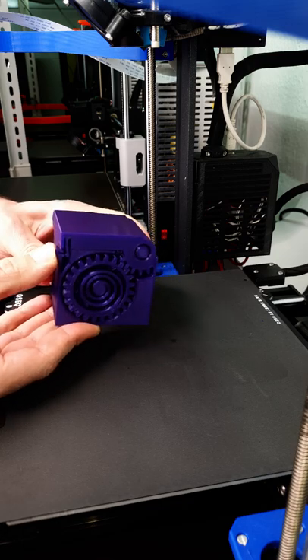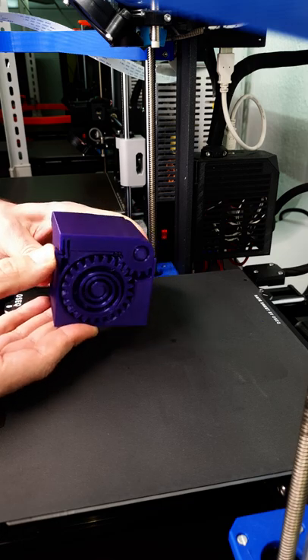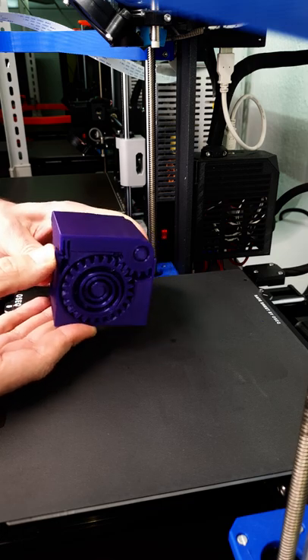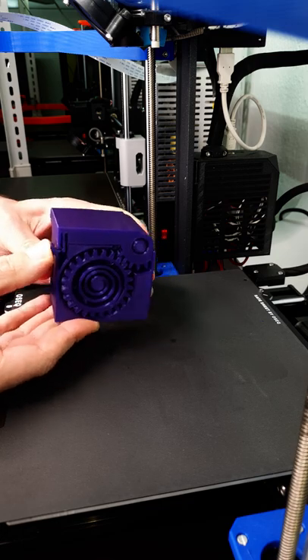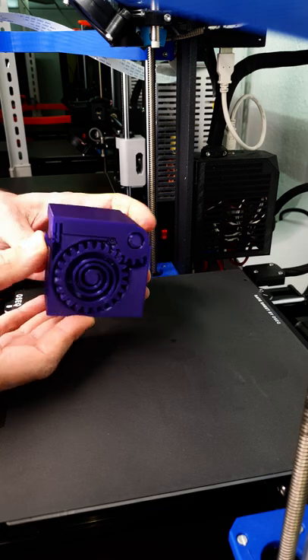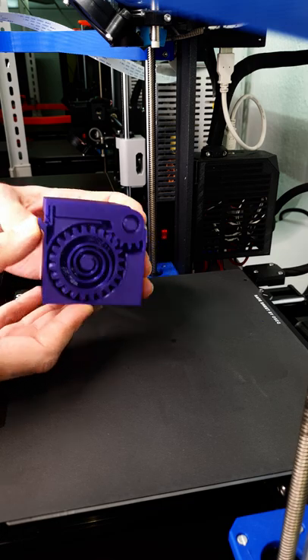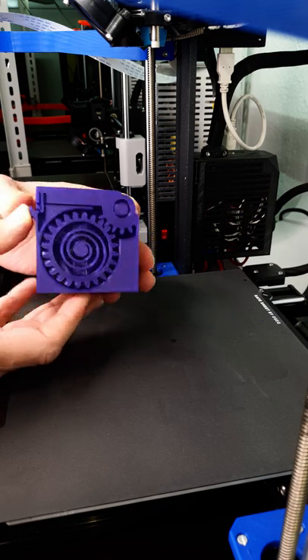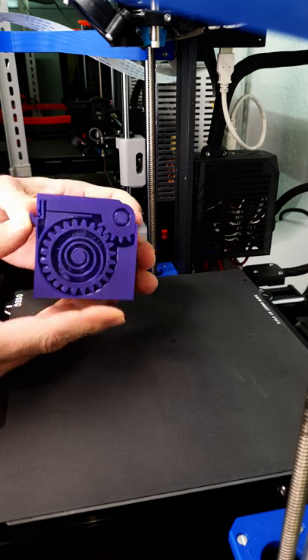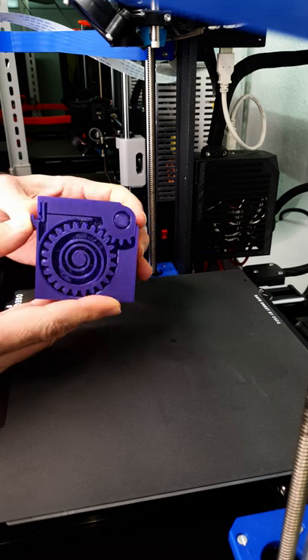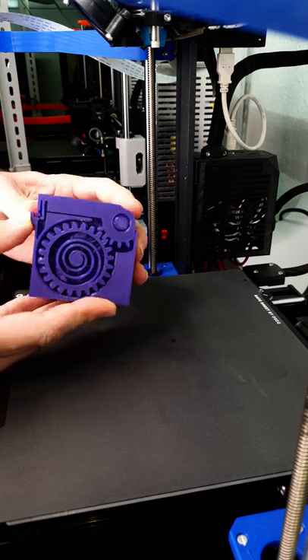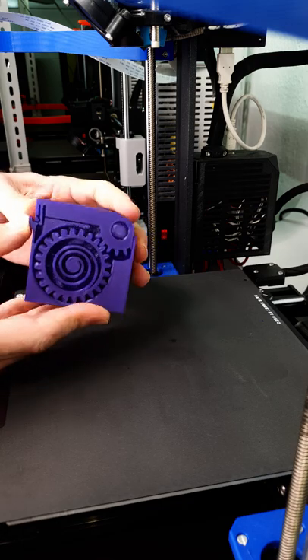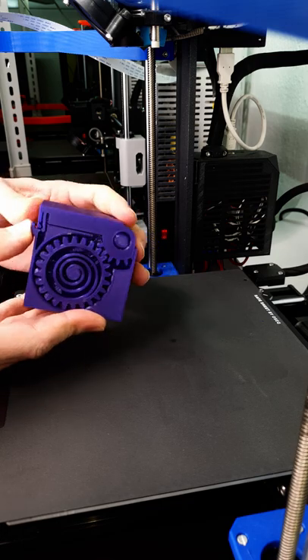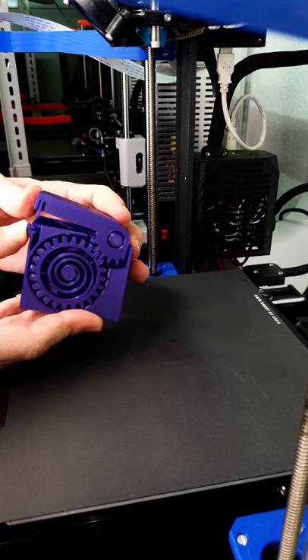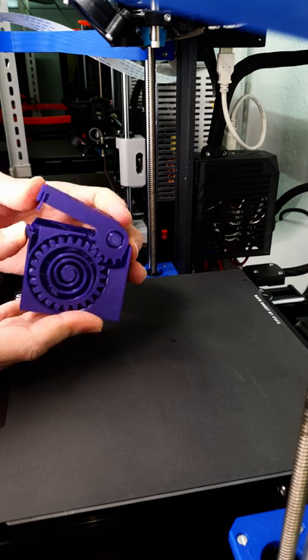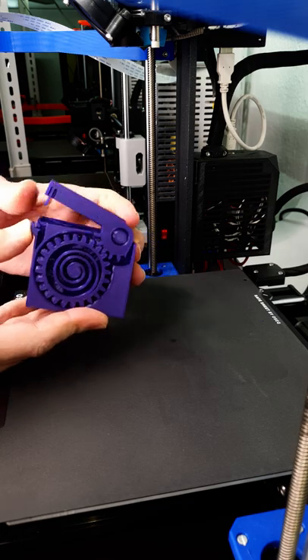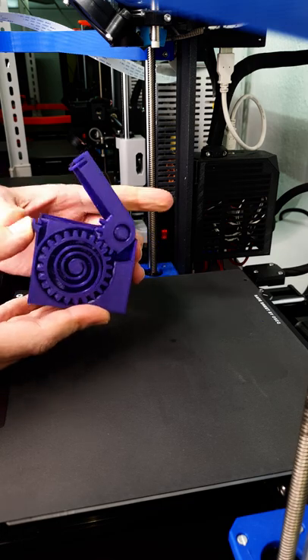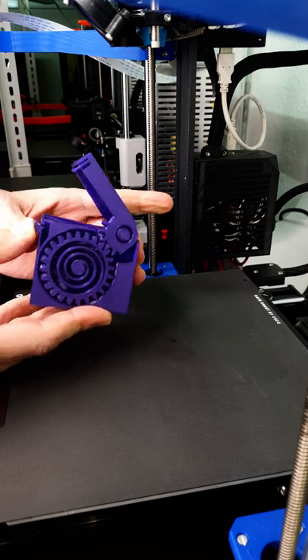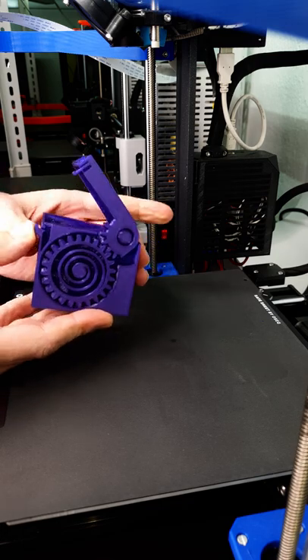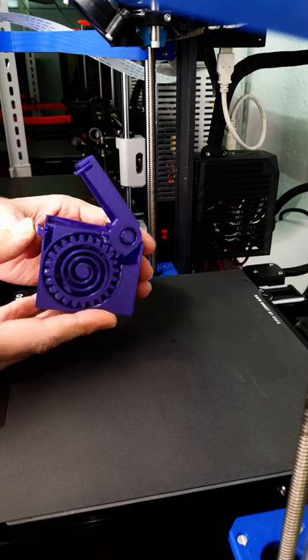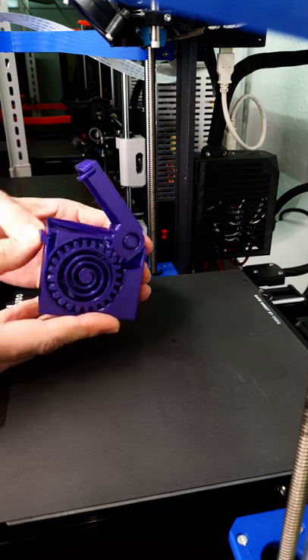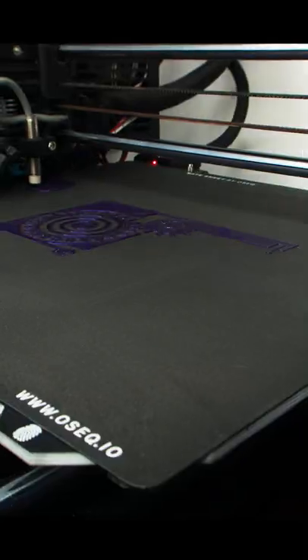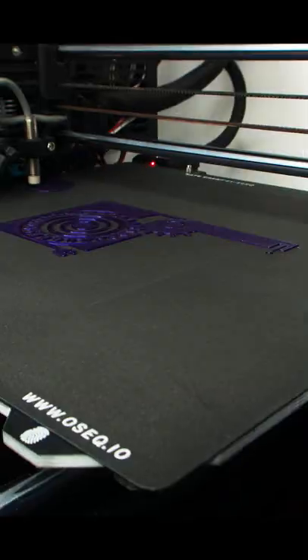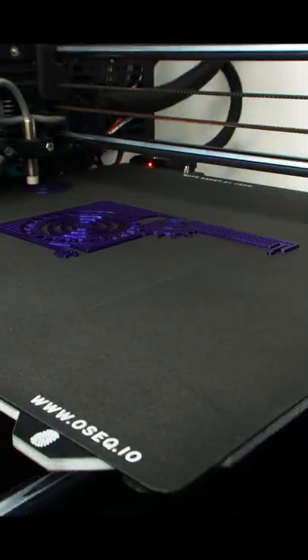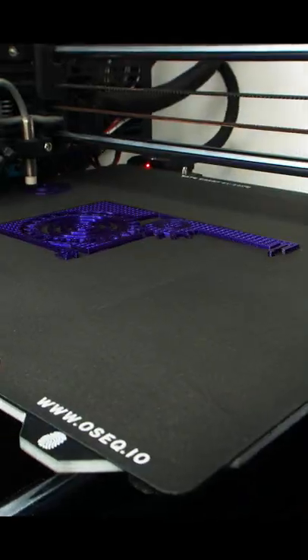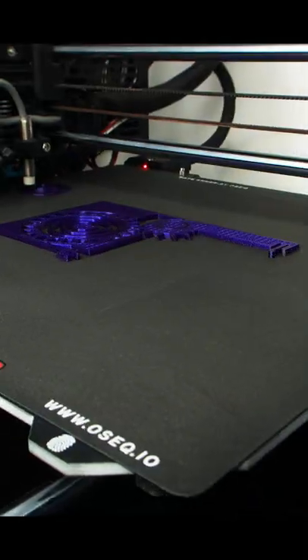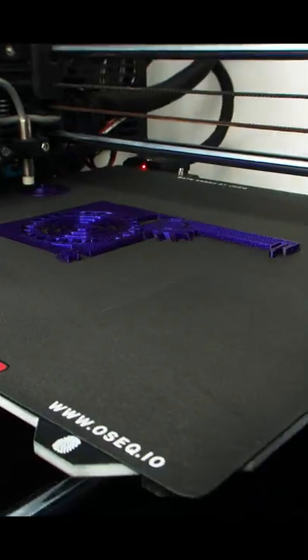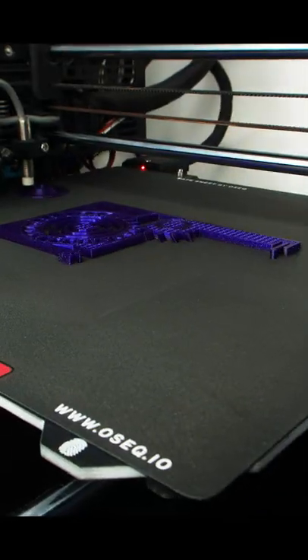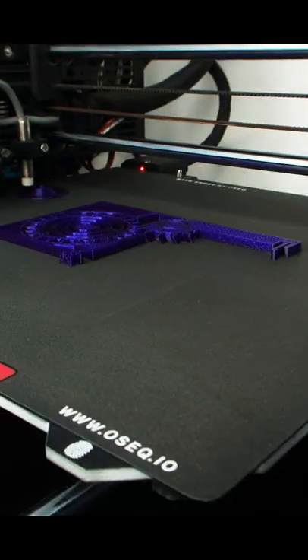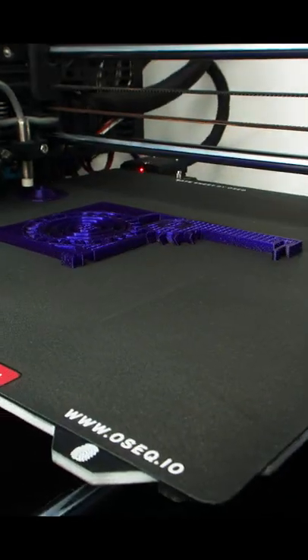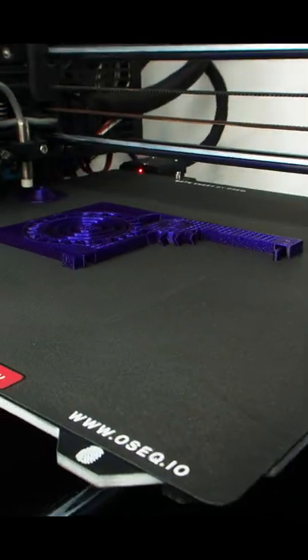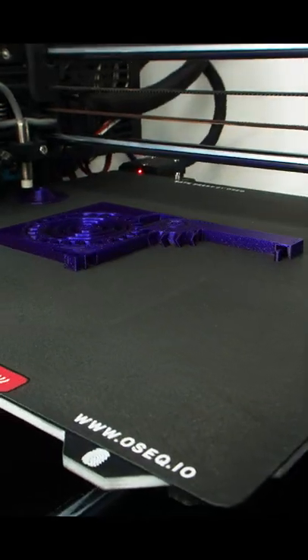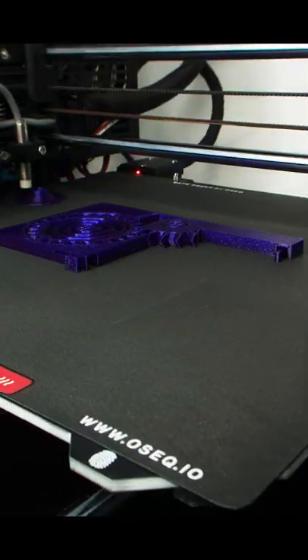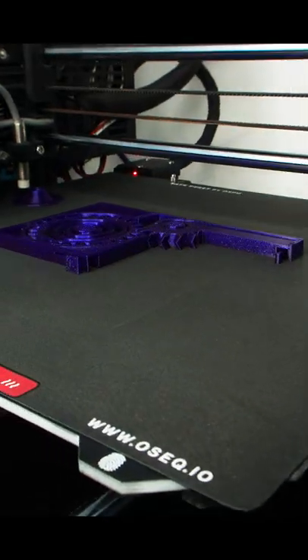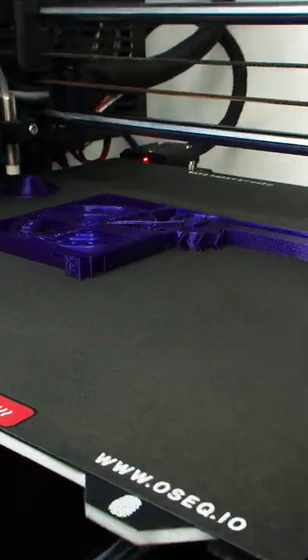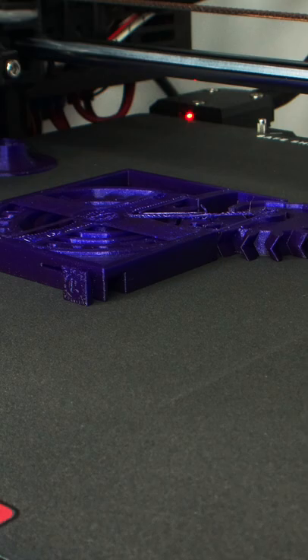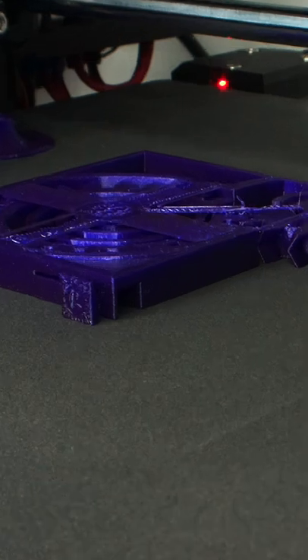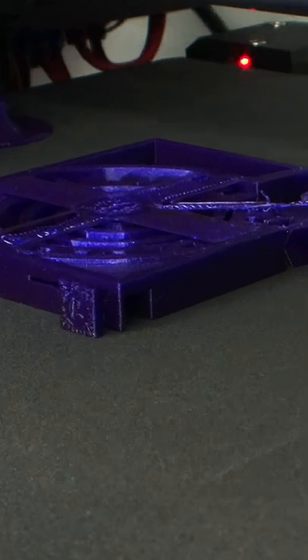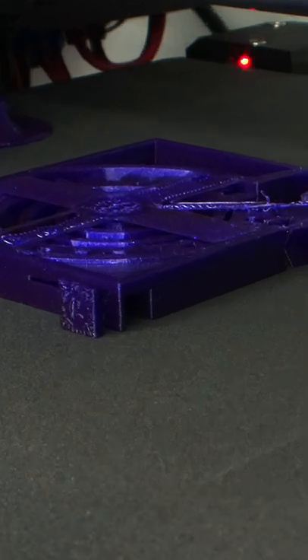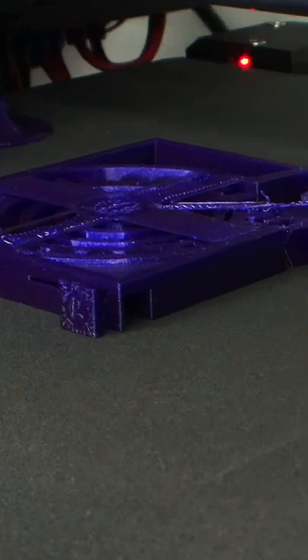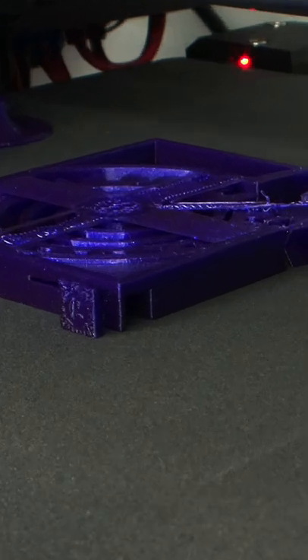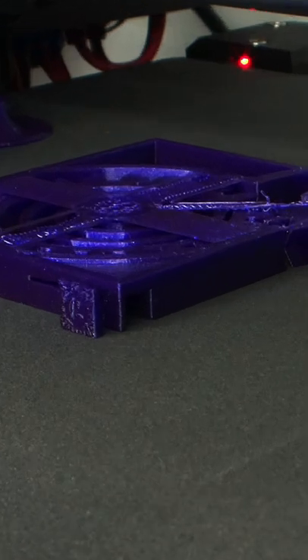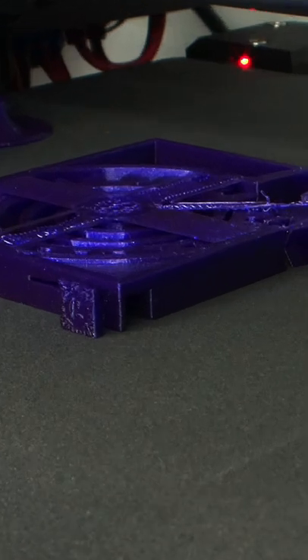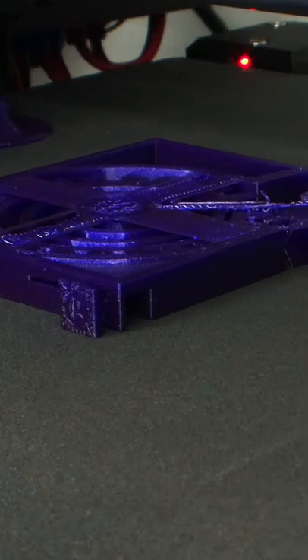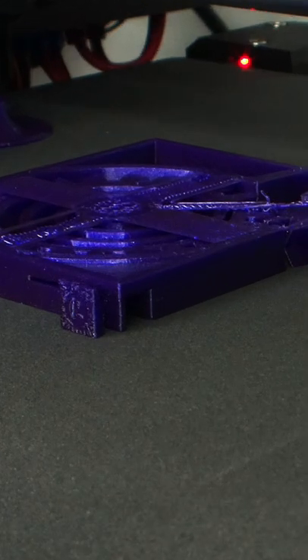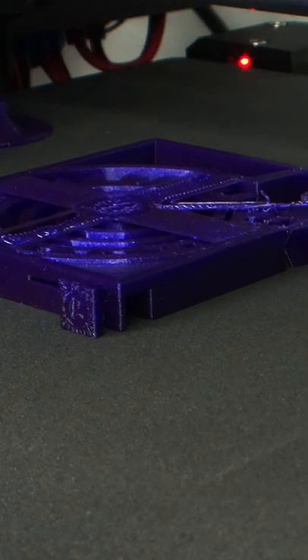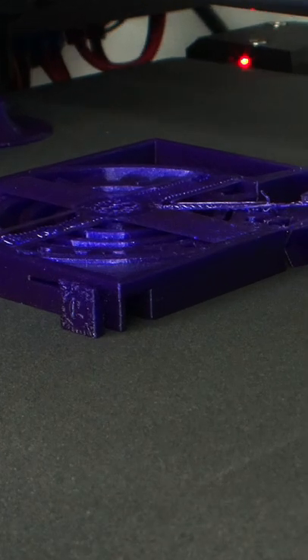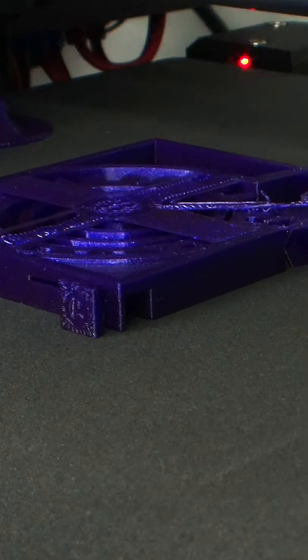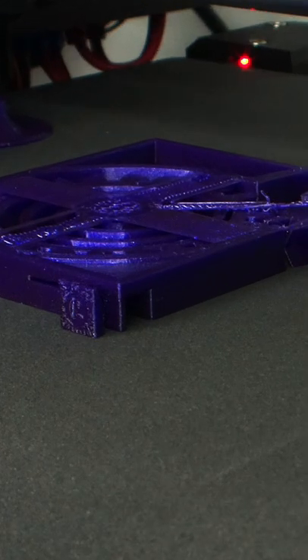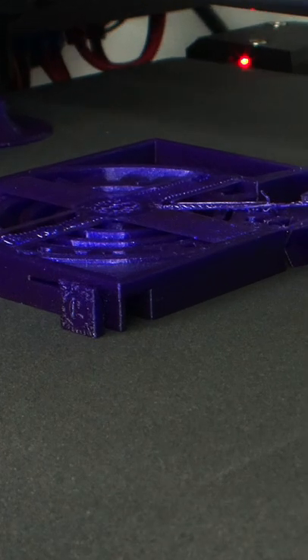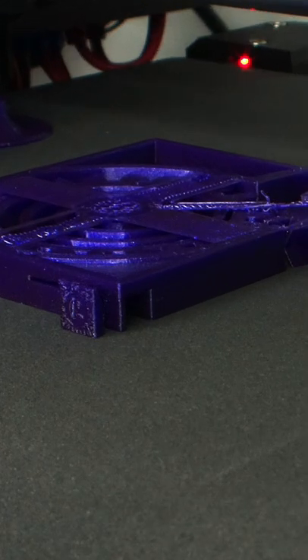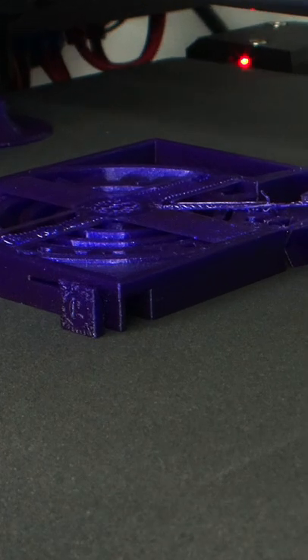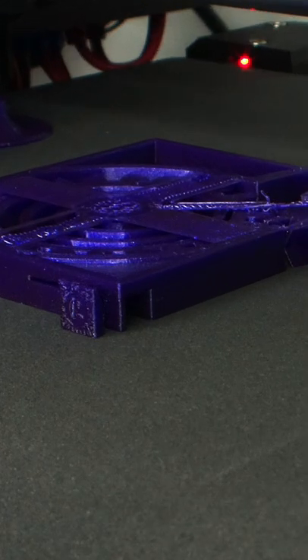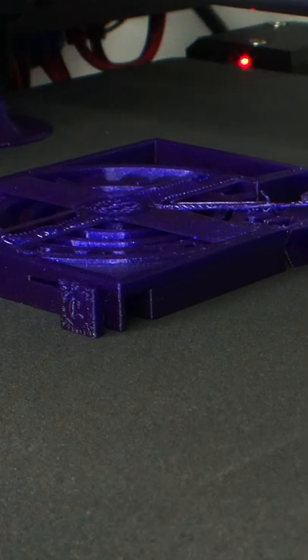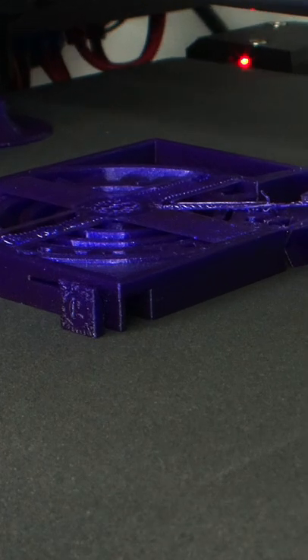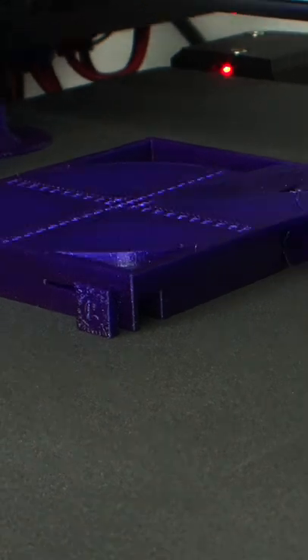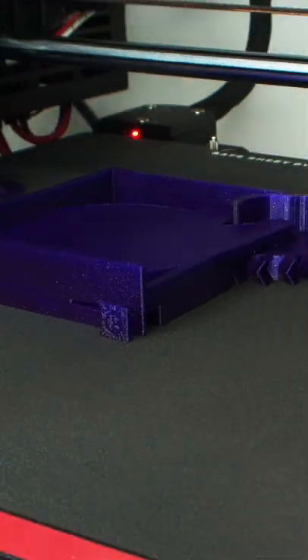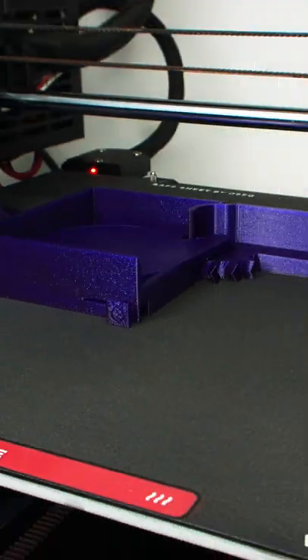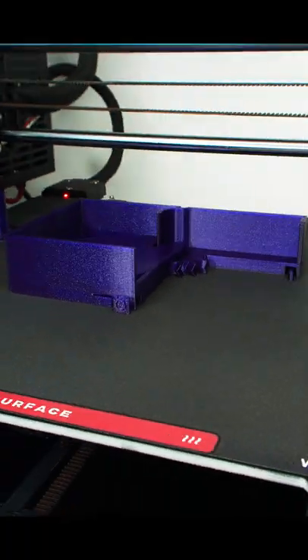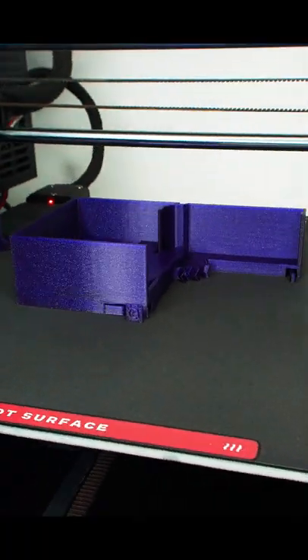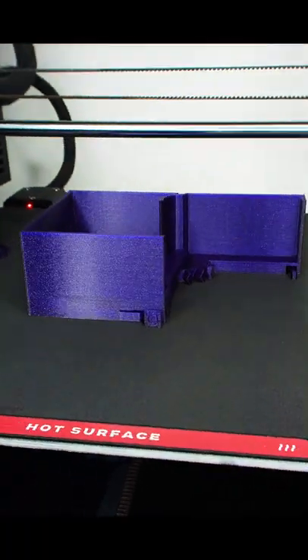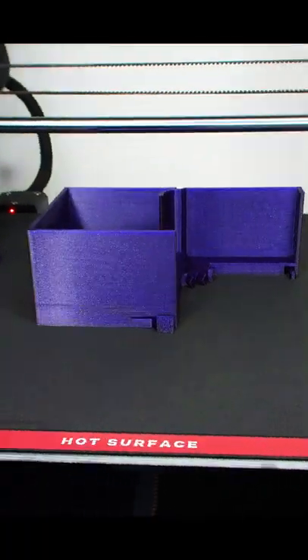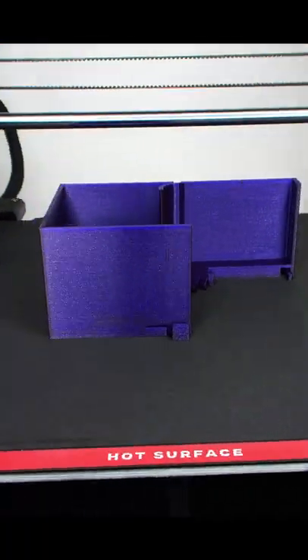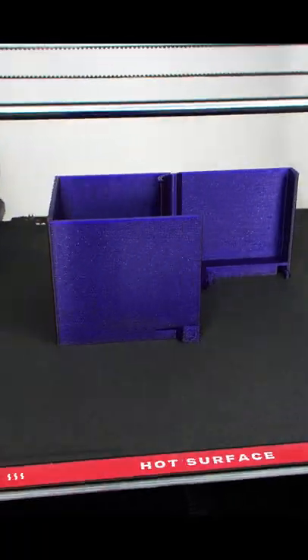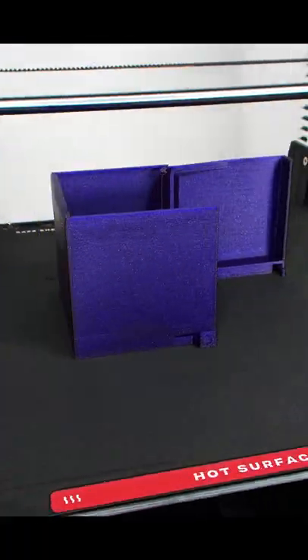As a second attempt, I went down to 0.15mm, but that bridge quality still looks really bad.